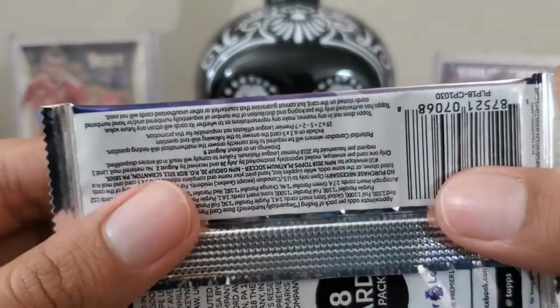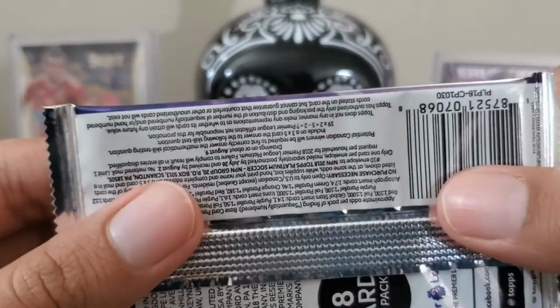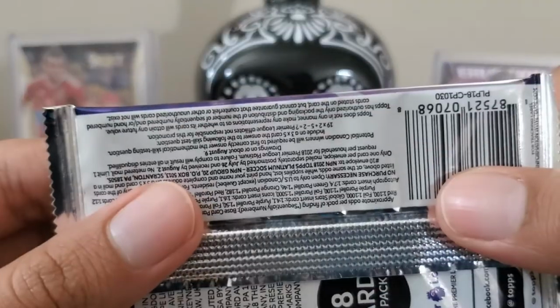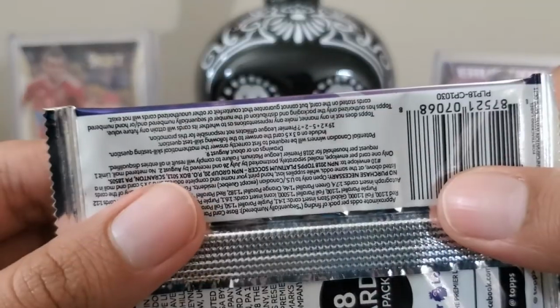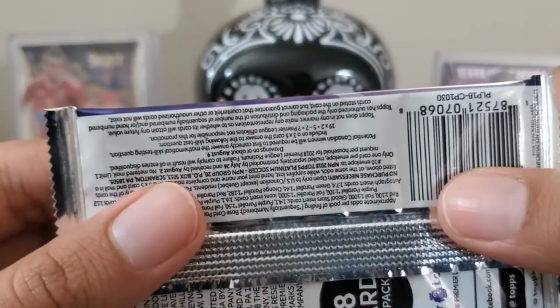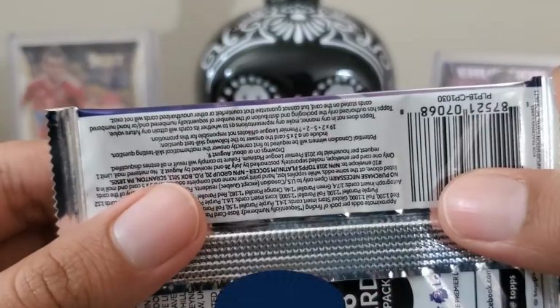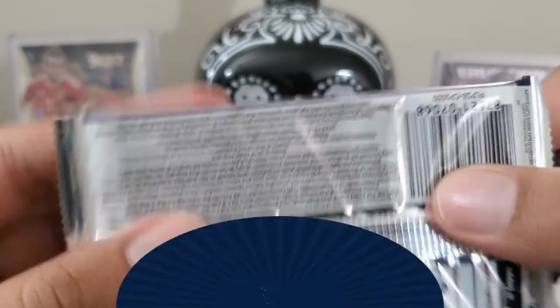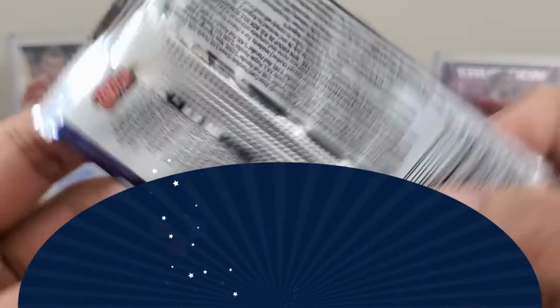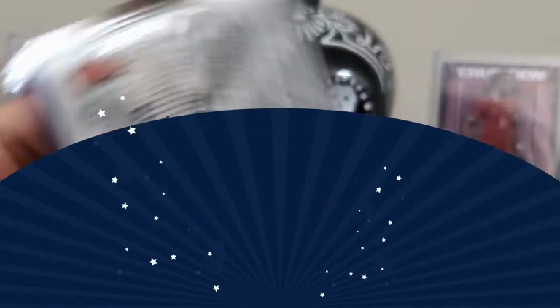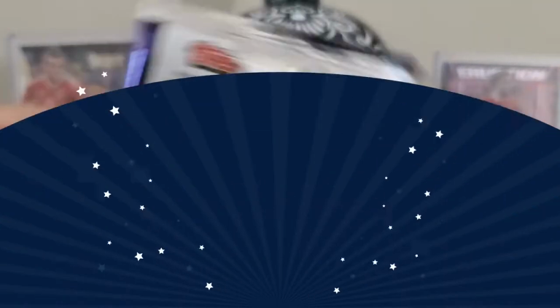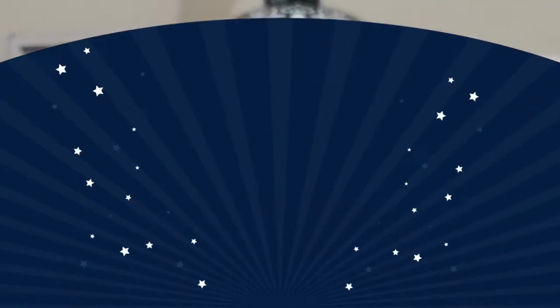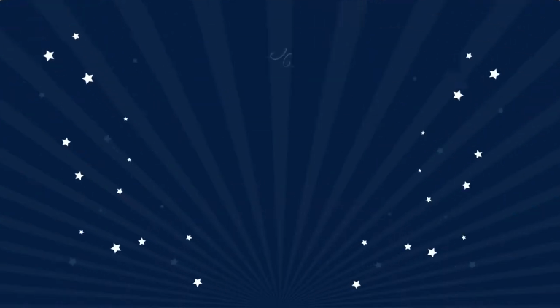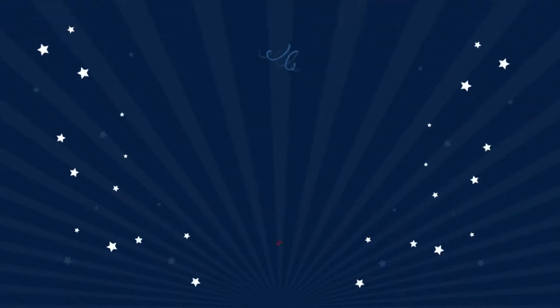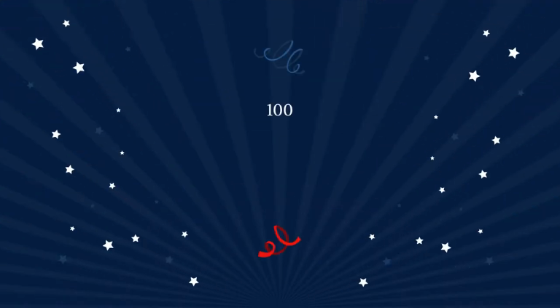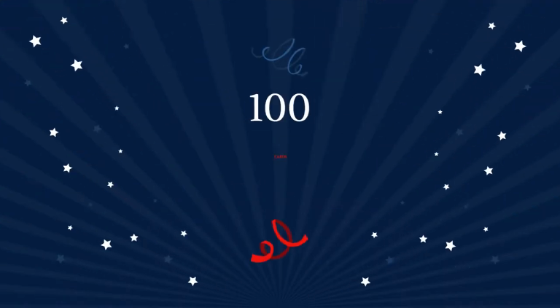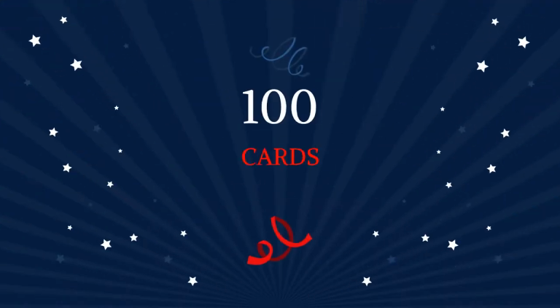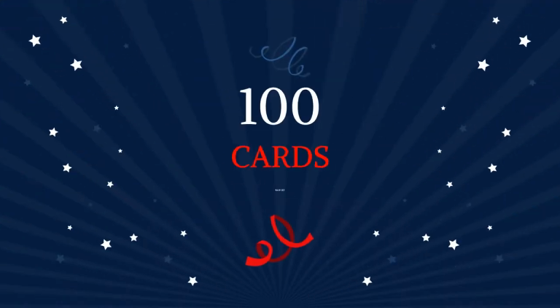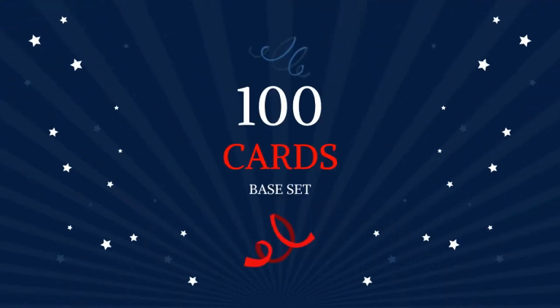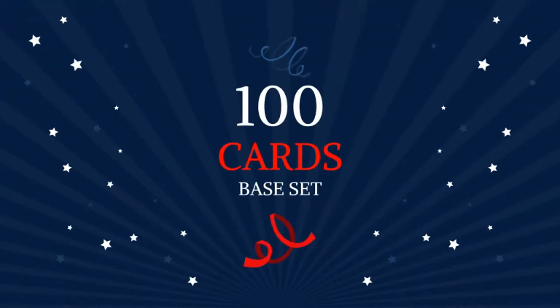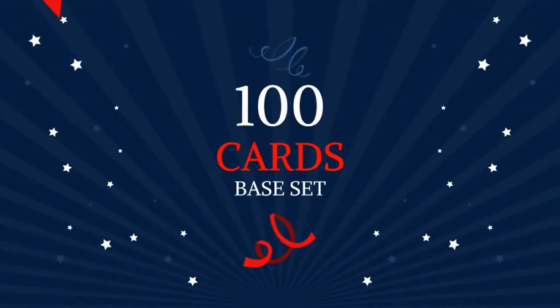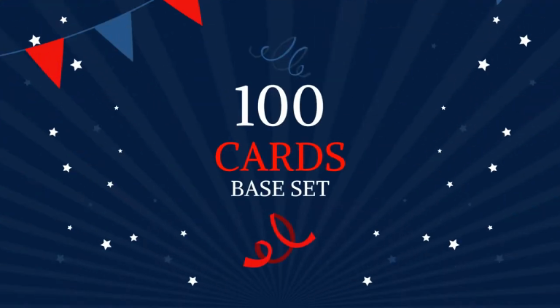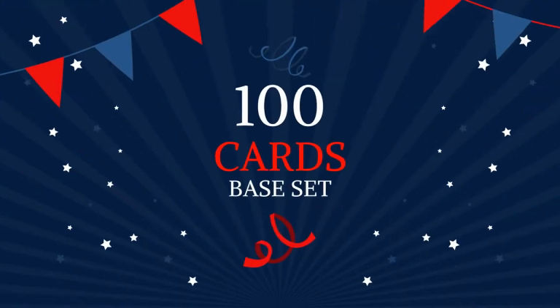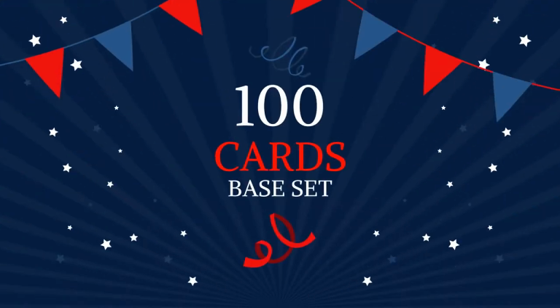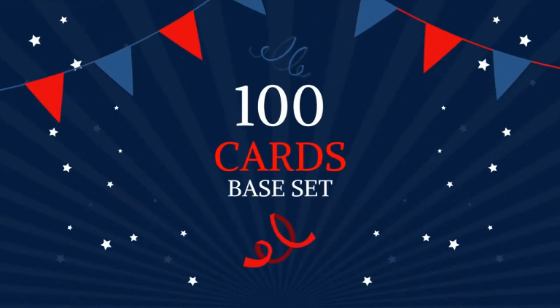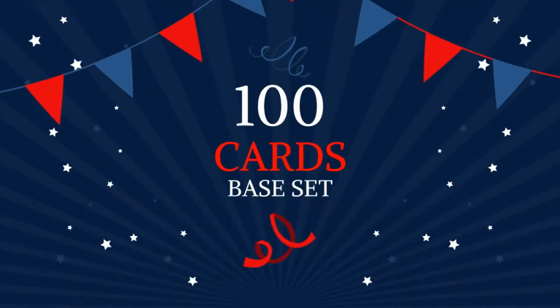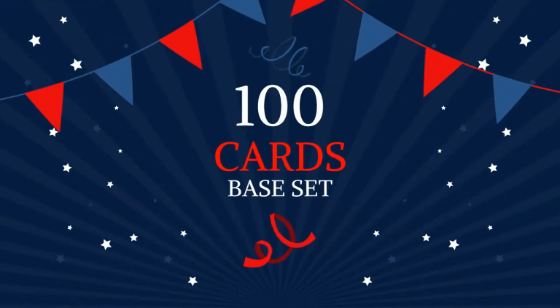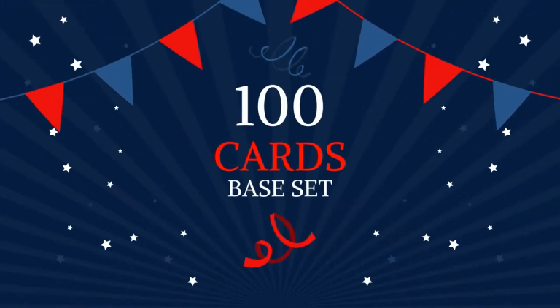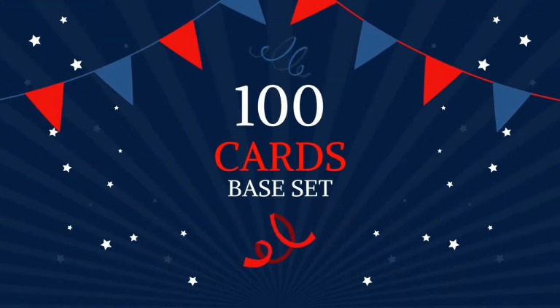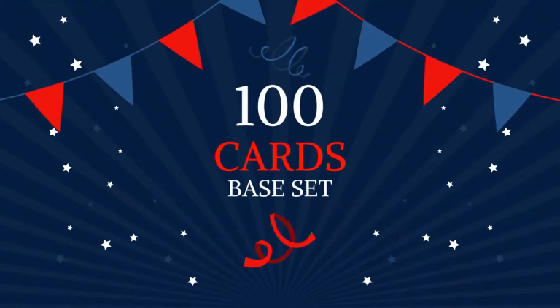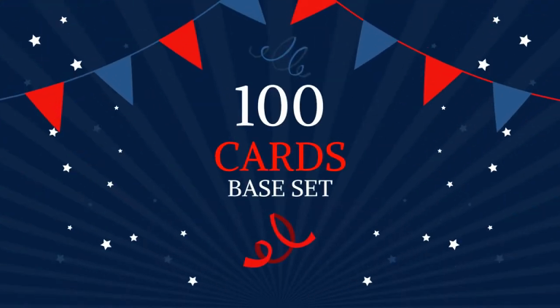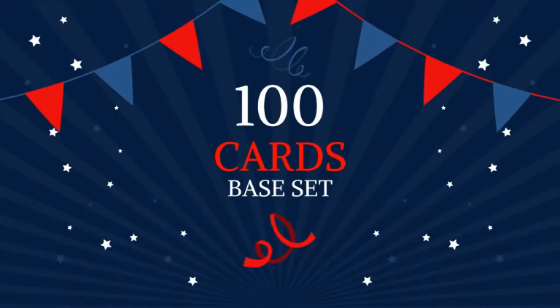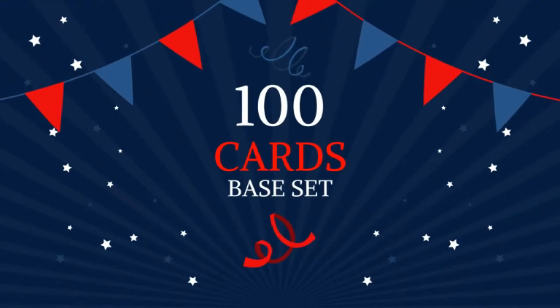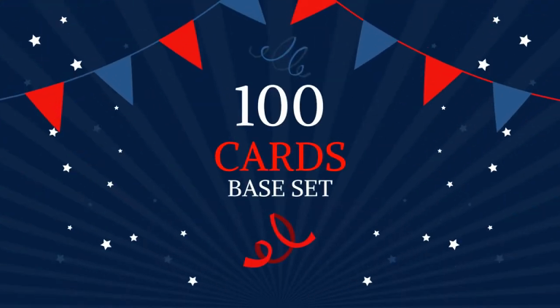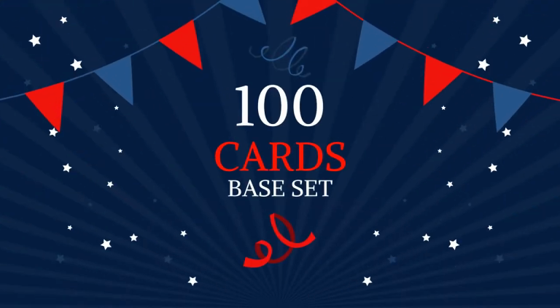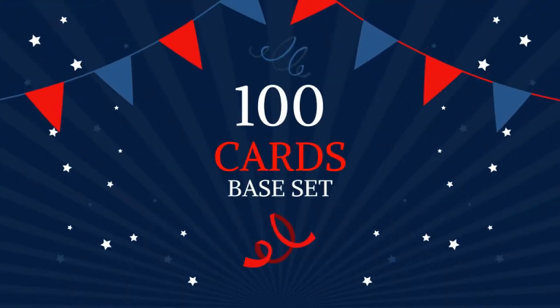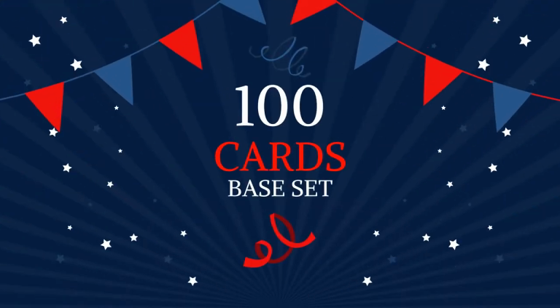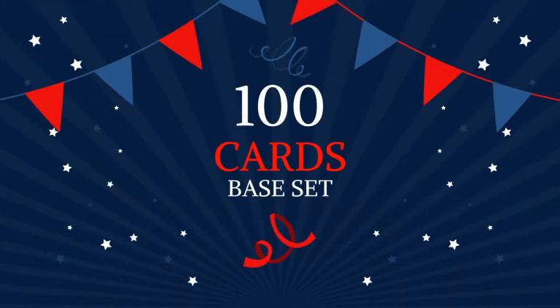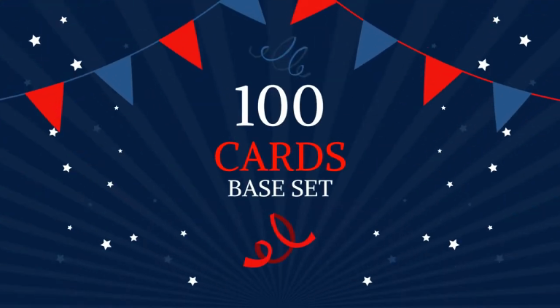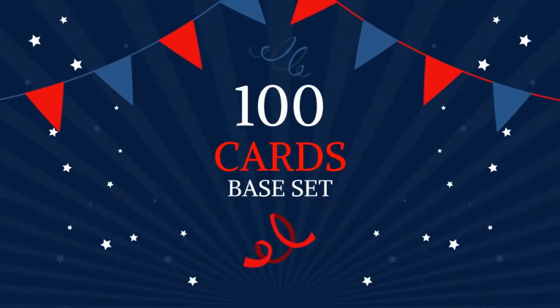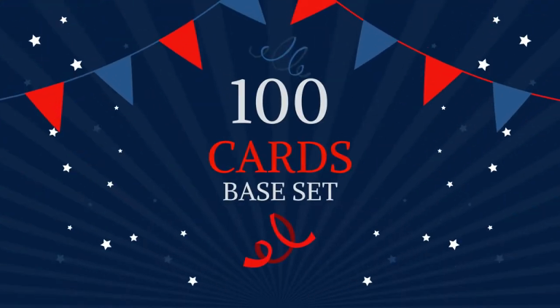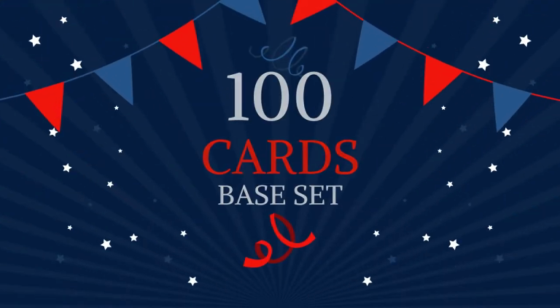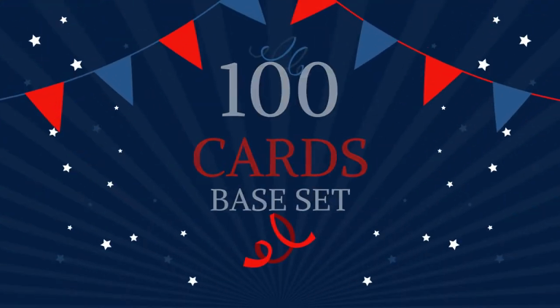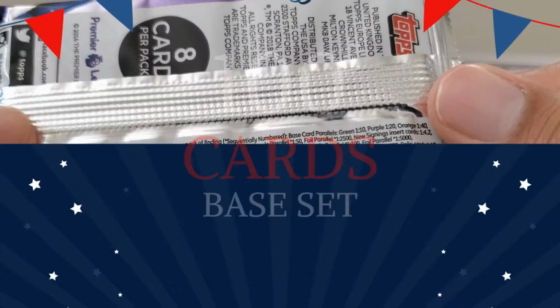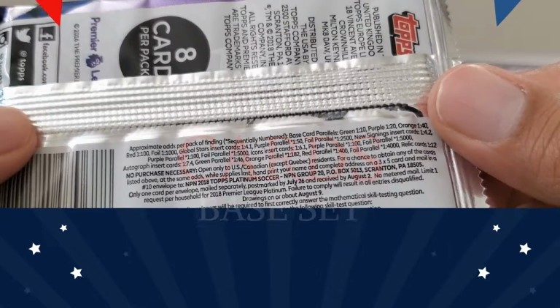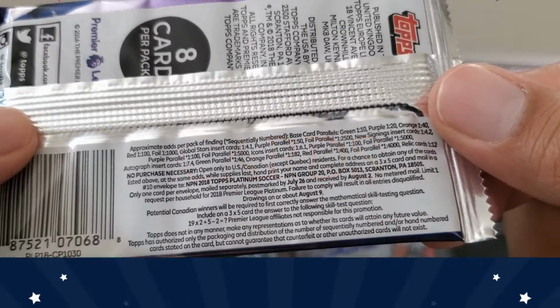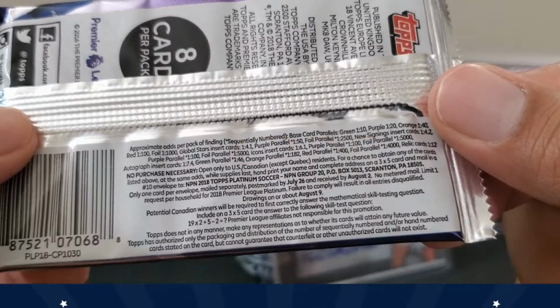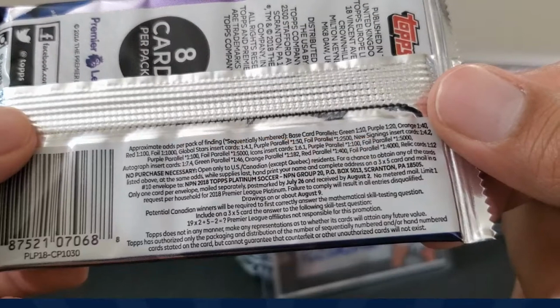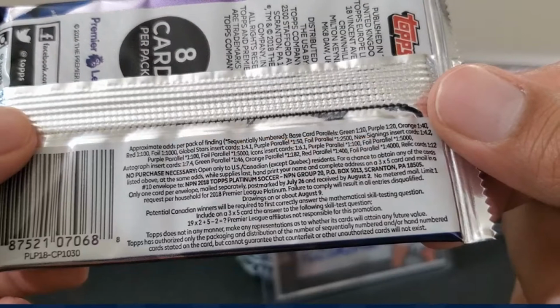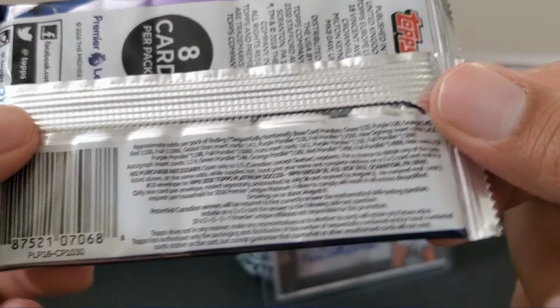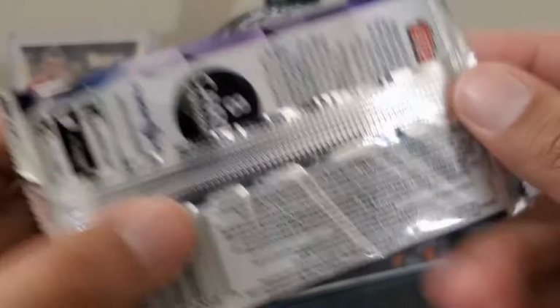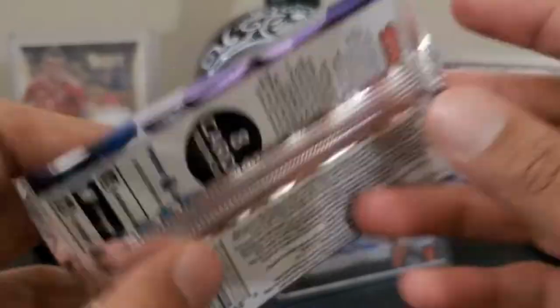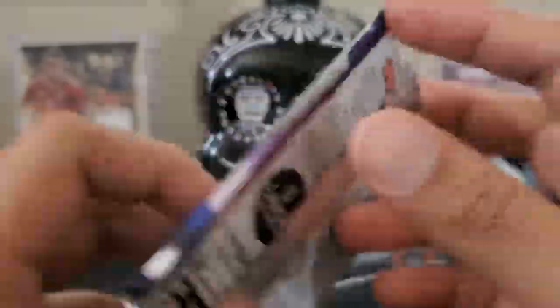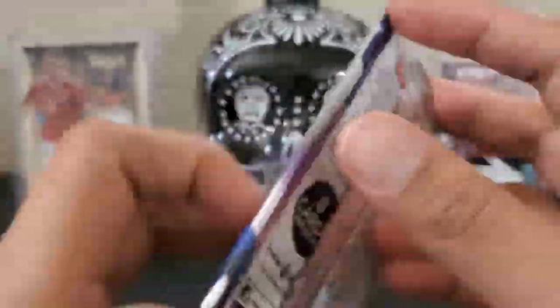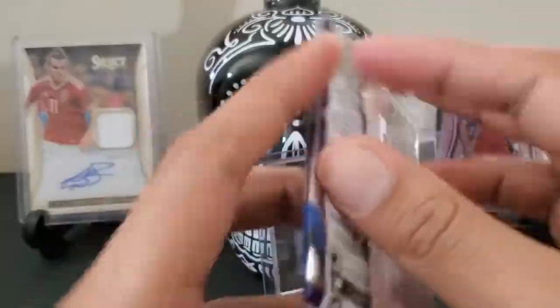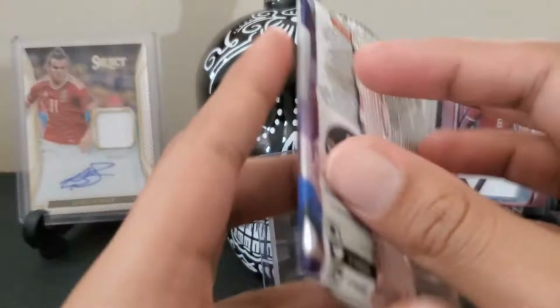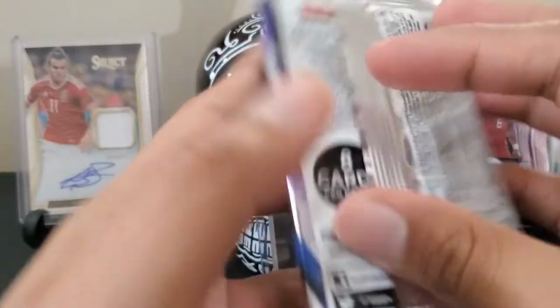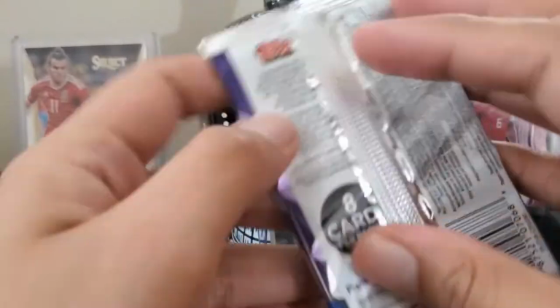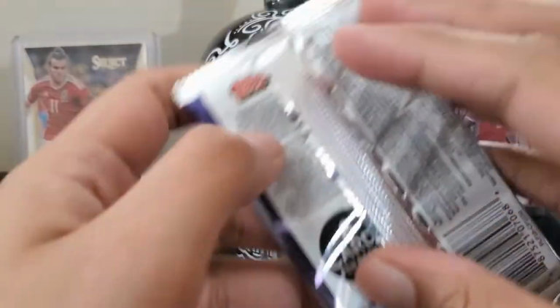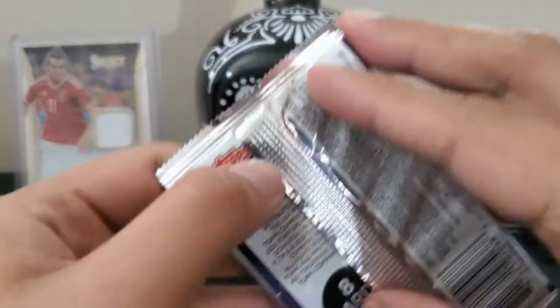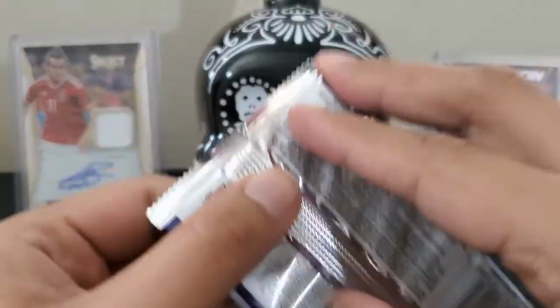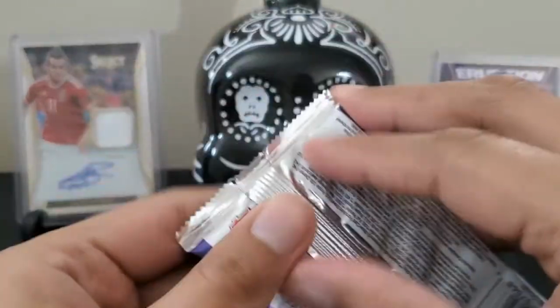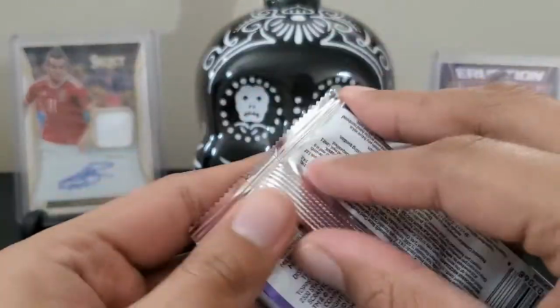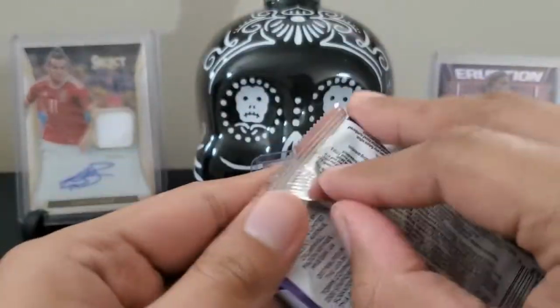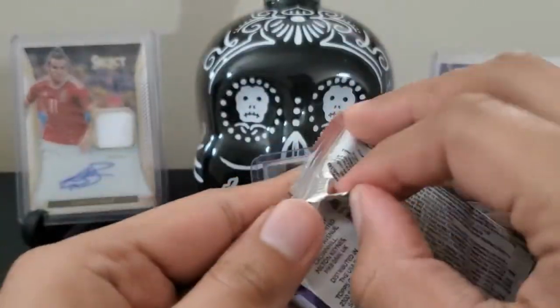So how many base cards are in here? I'll let you guys know in a follow-up video.